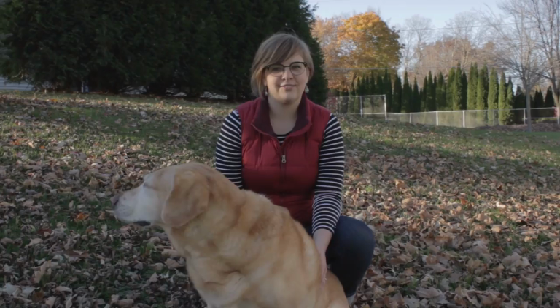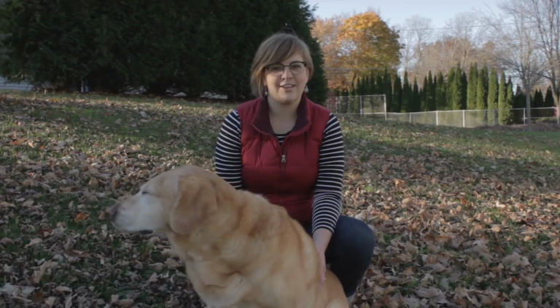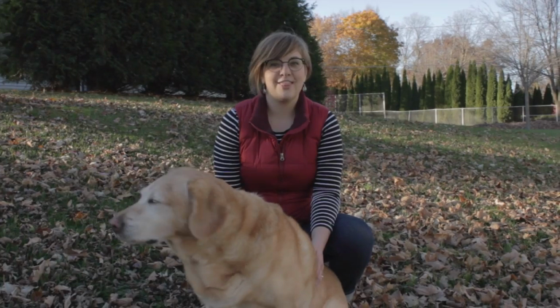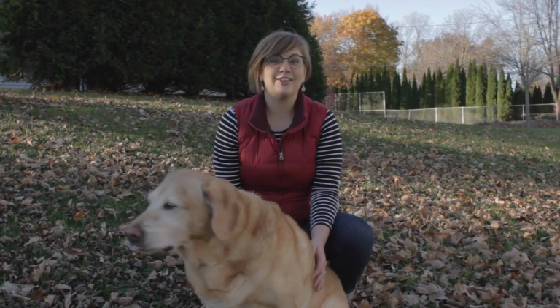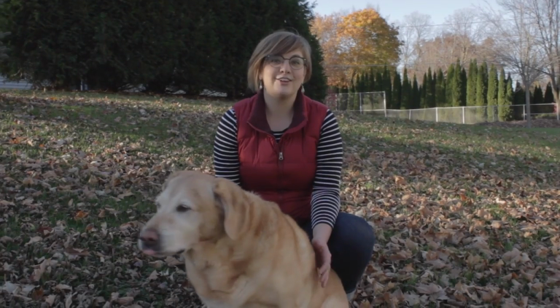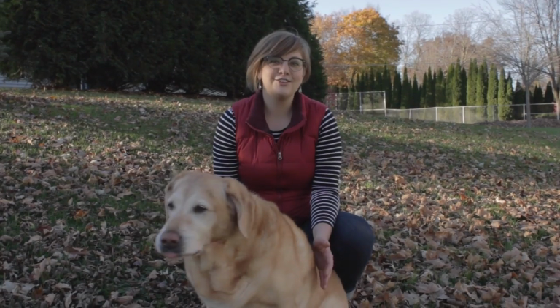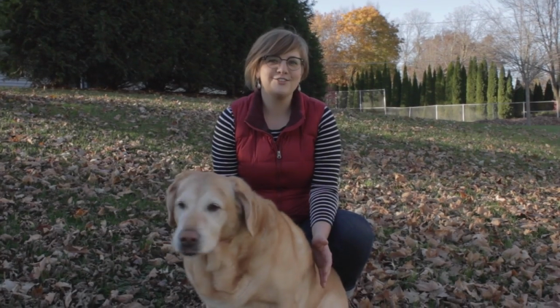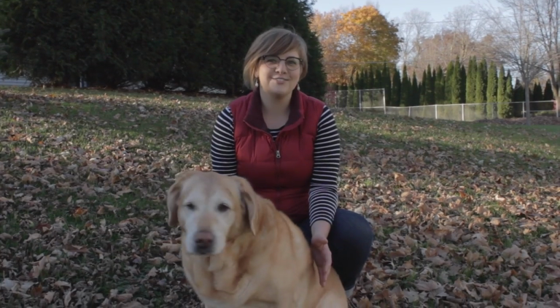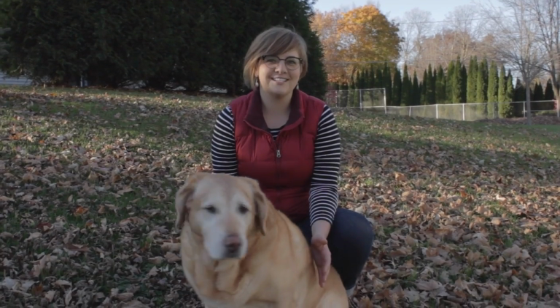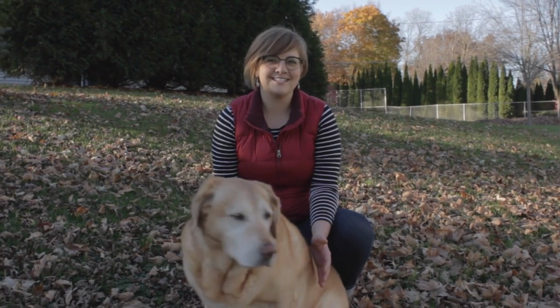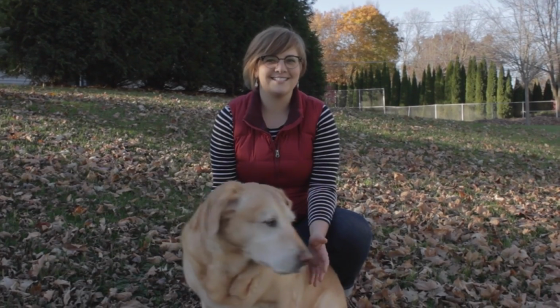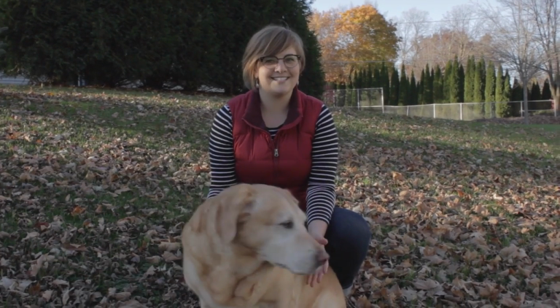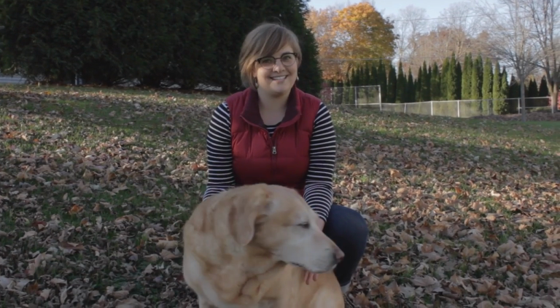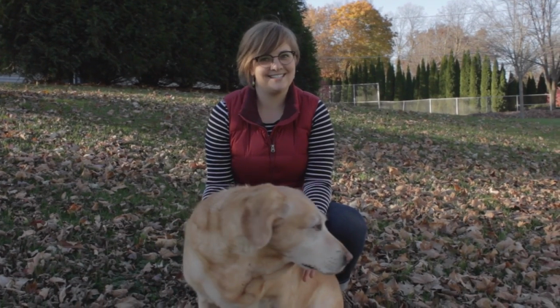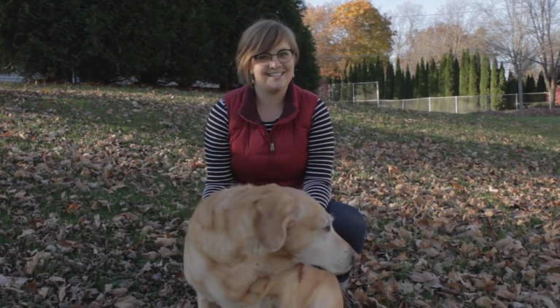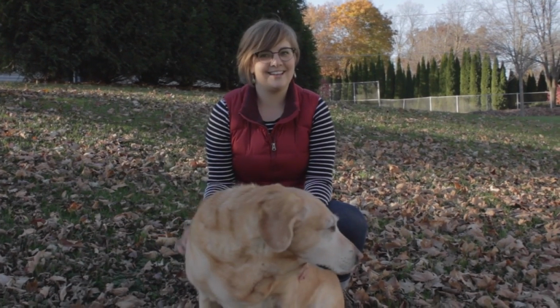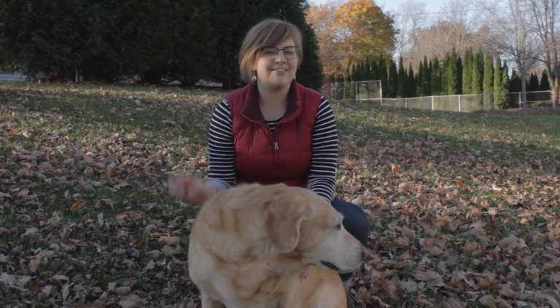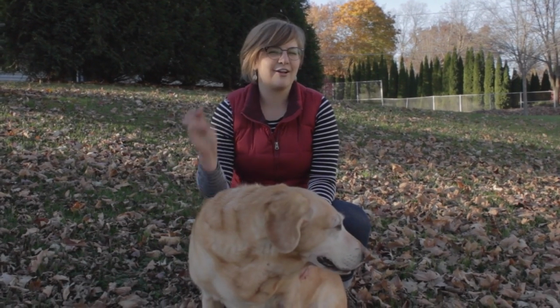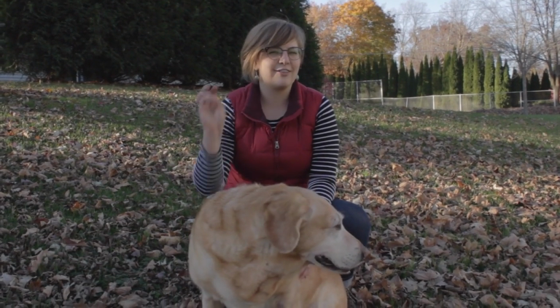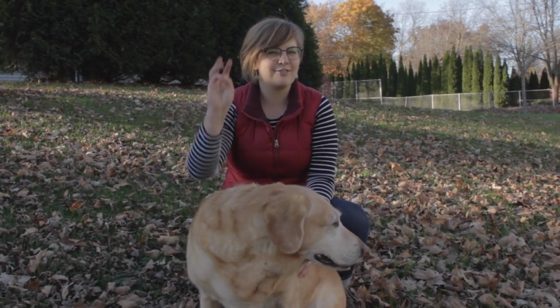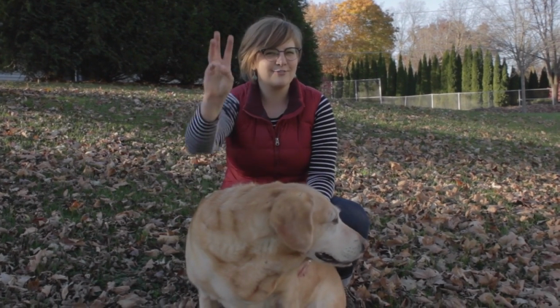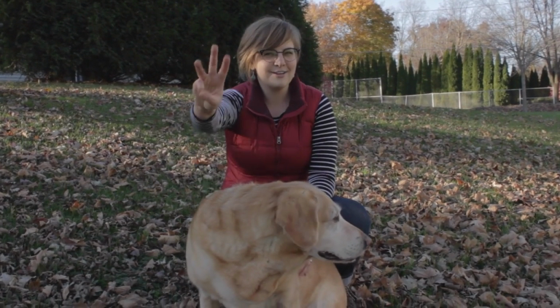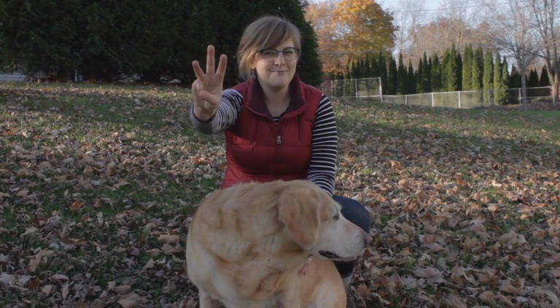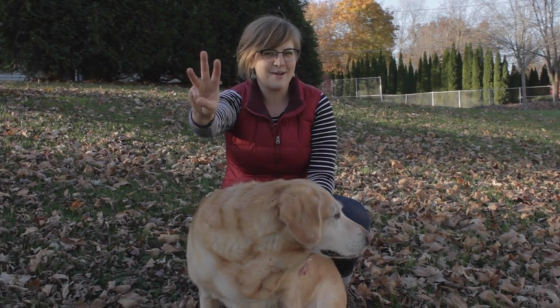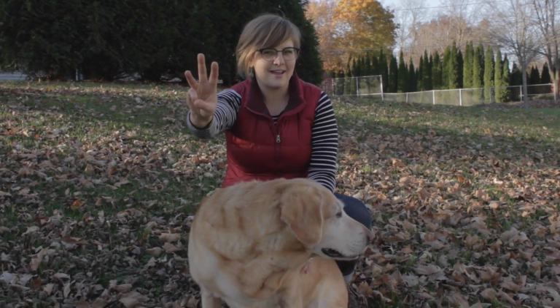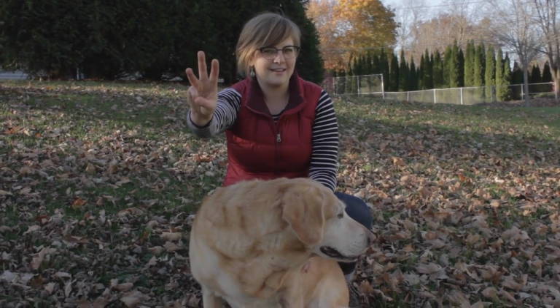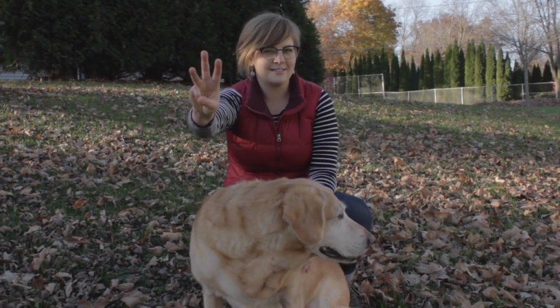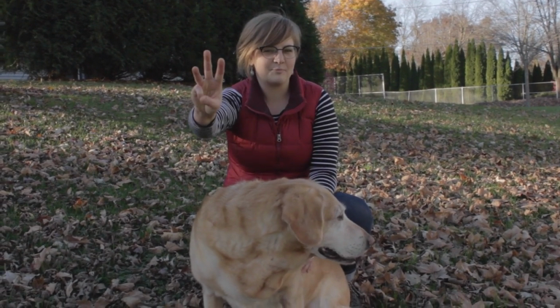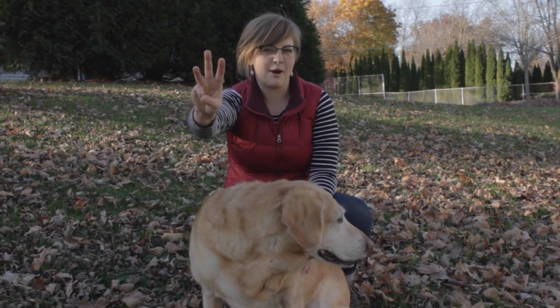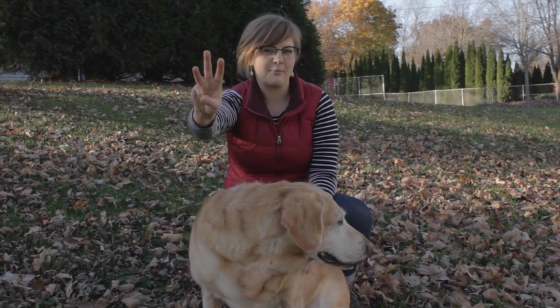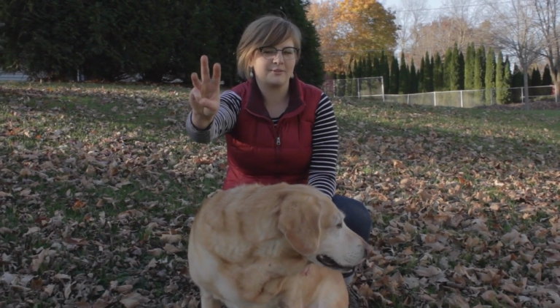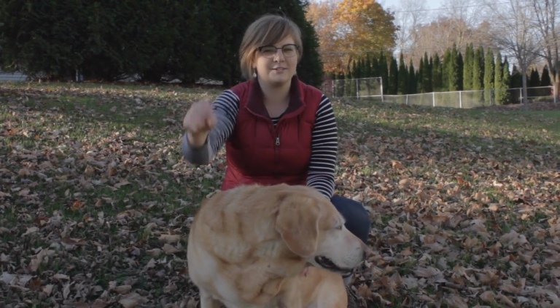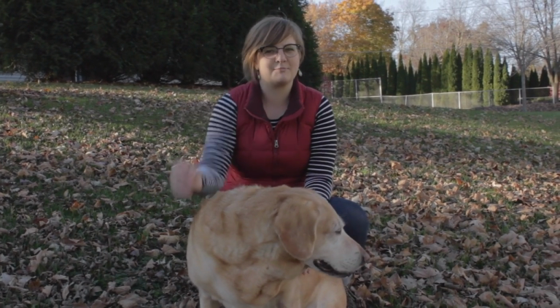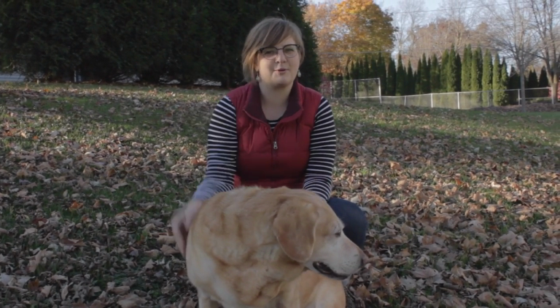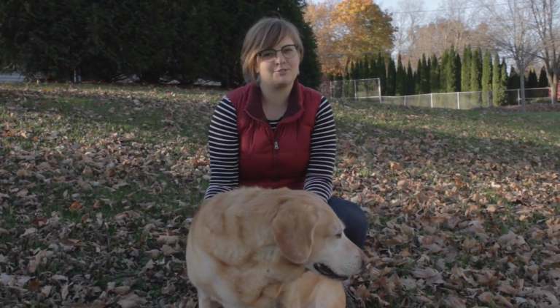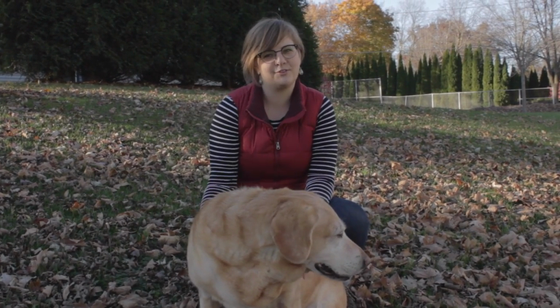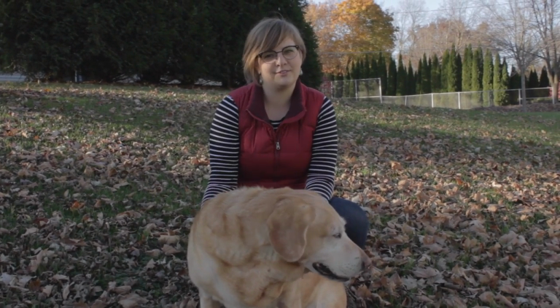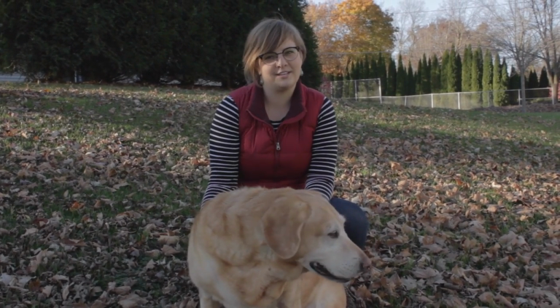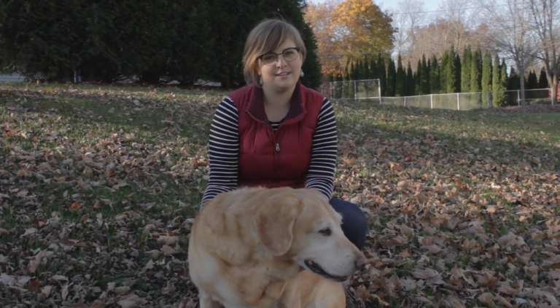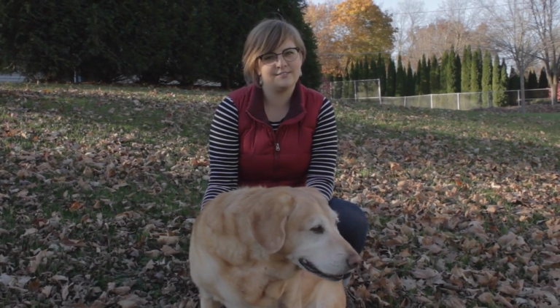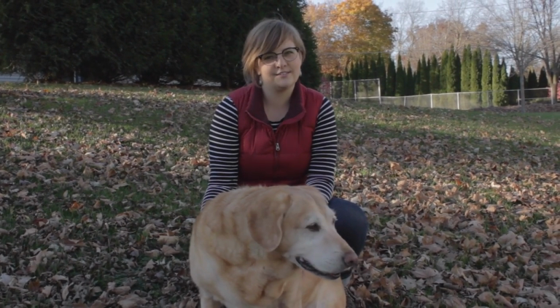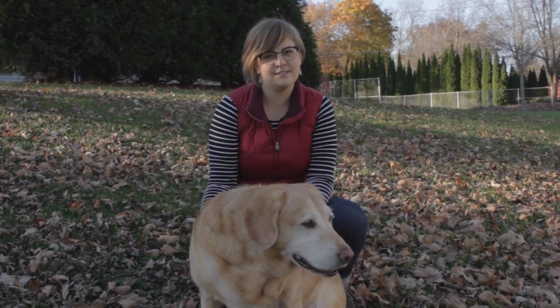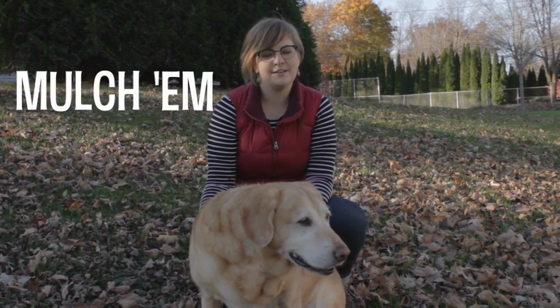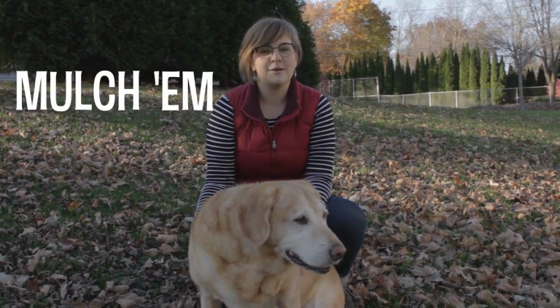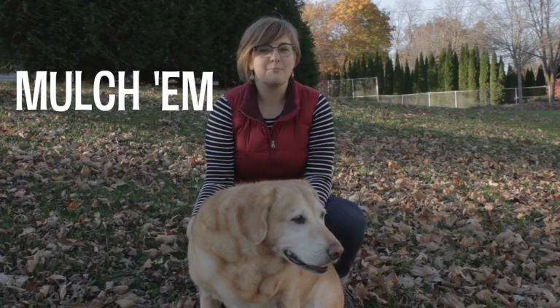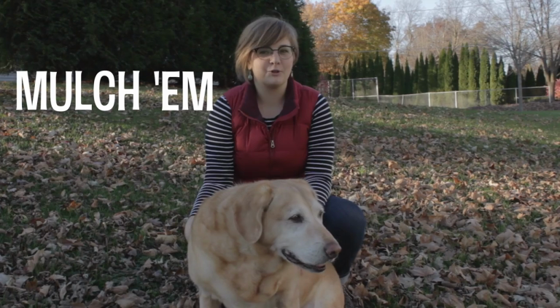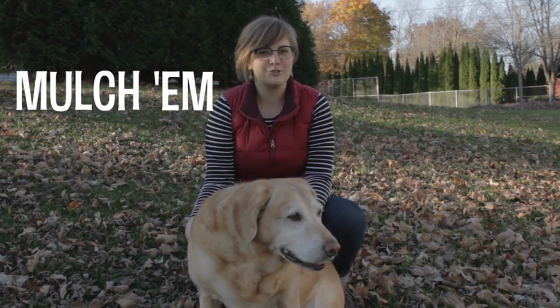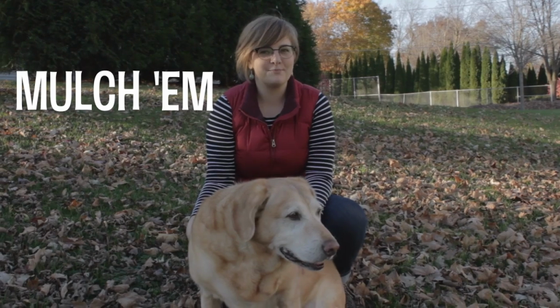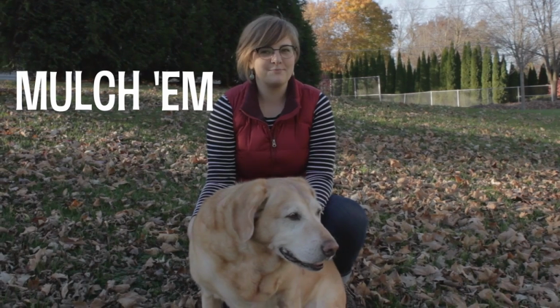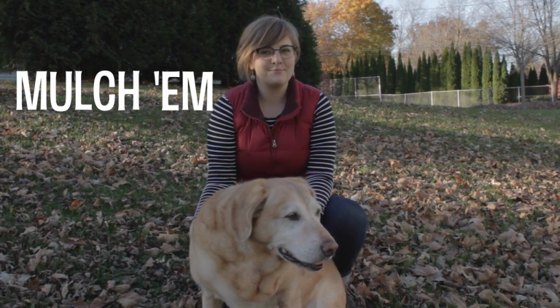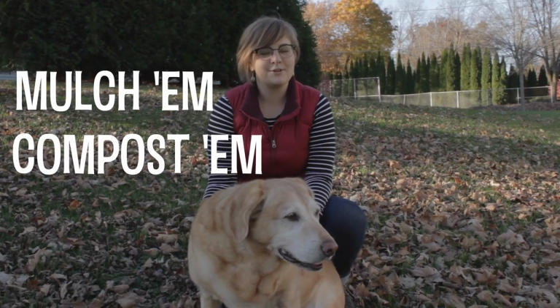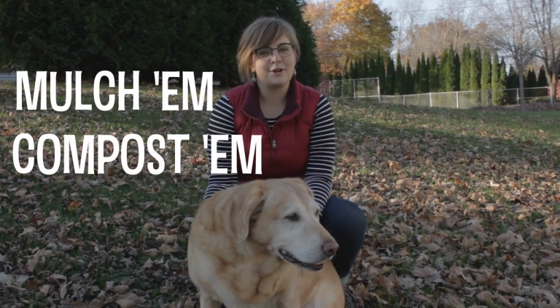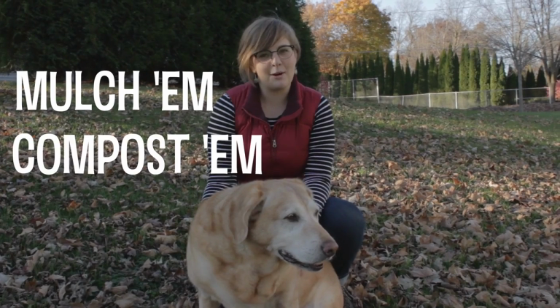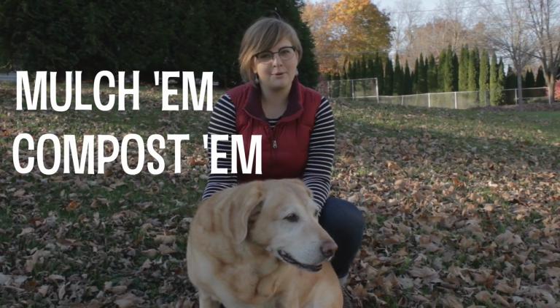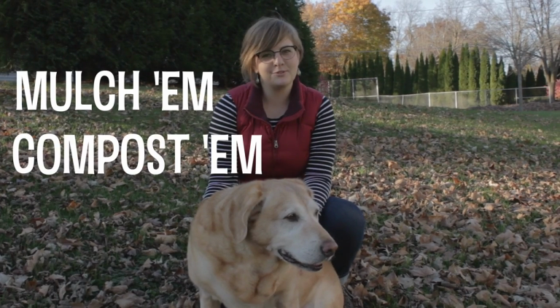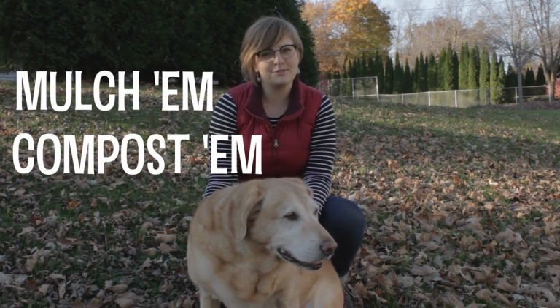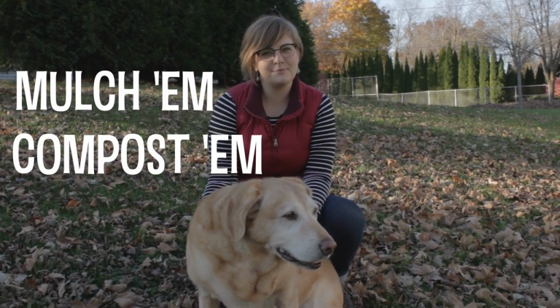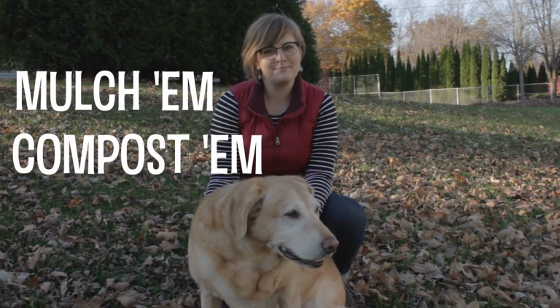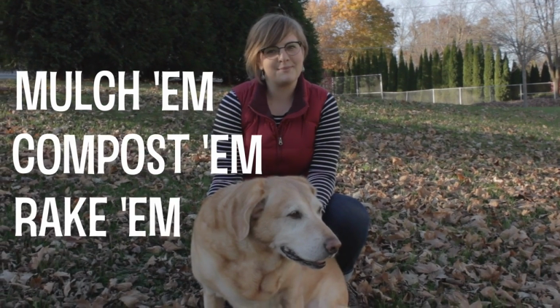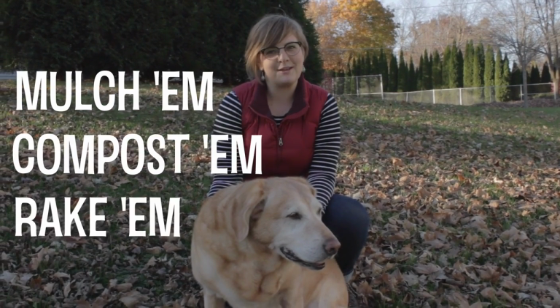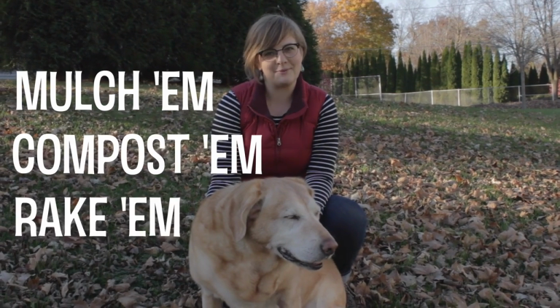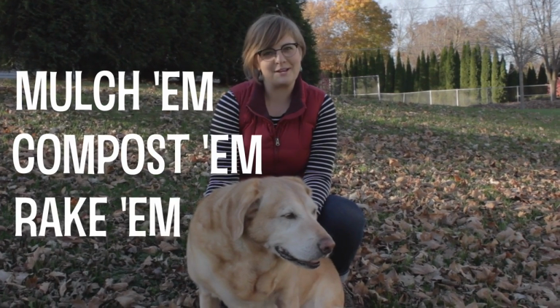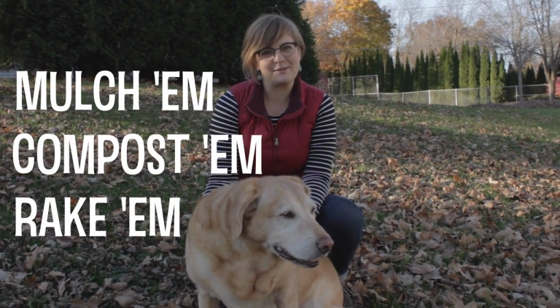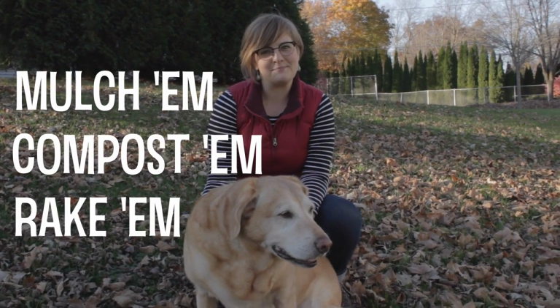The good news is, it's easy. There are three ways to properly dispose of your leaves: mulch them, compost them, and rake them.